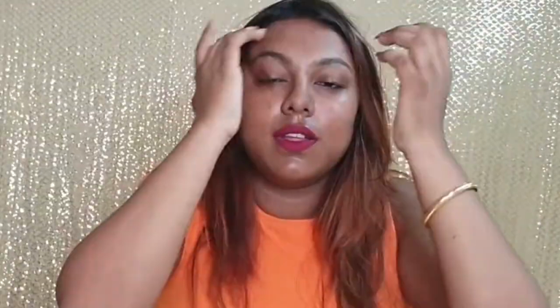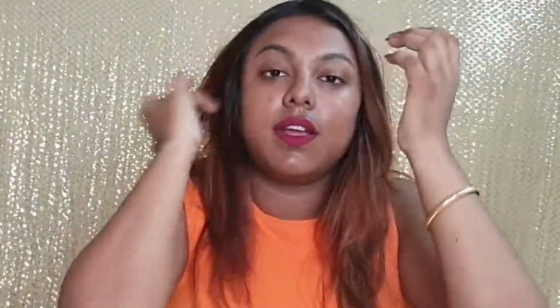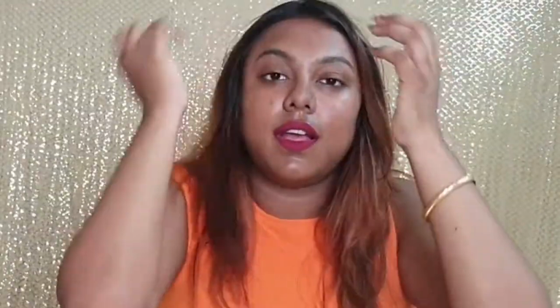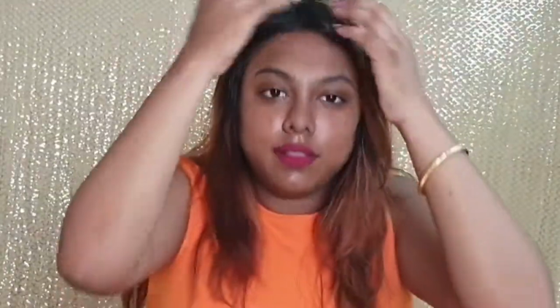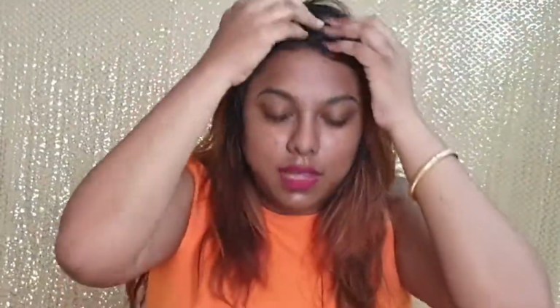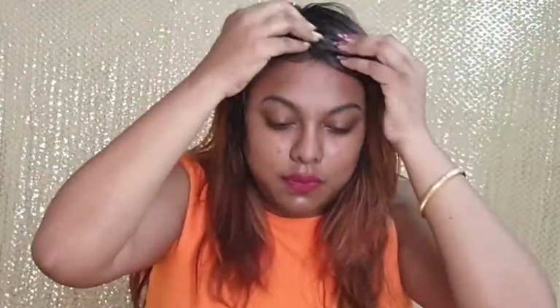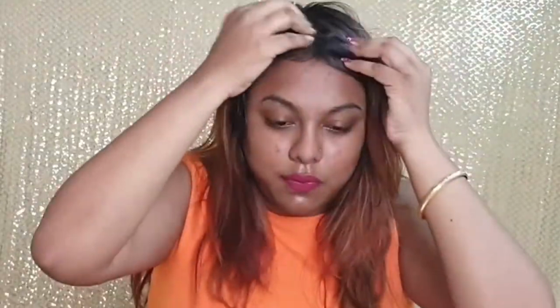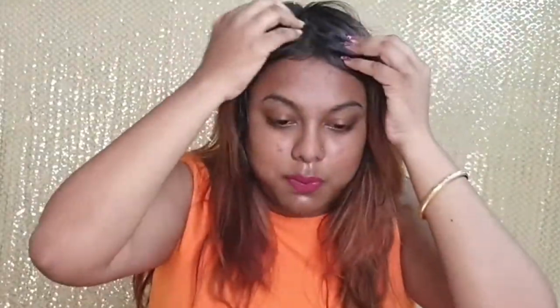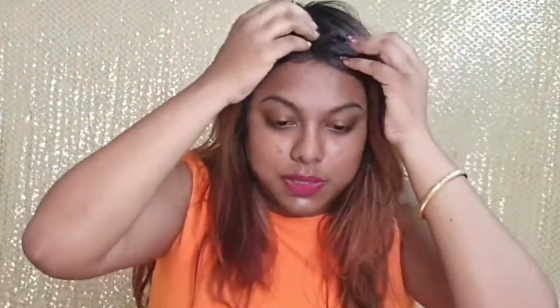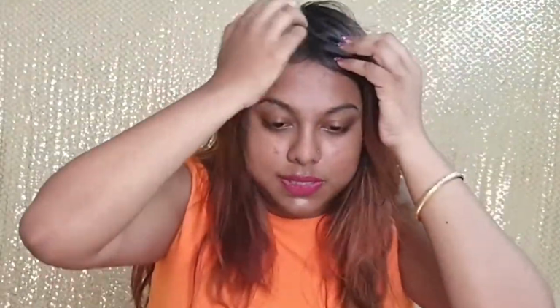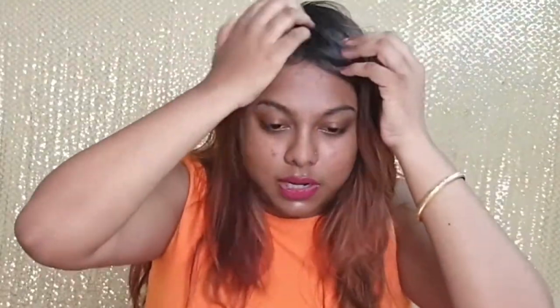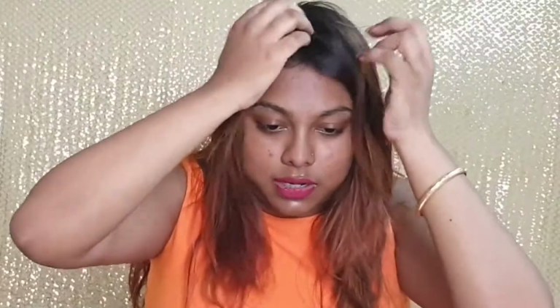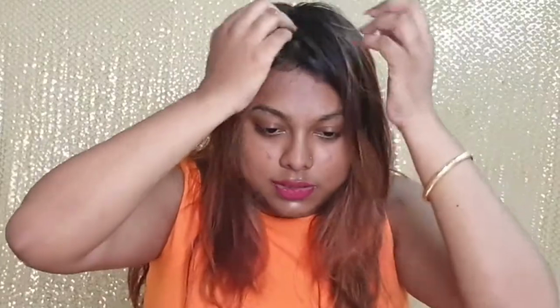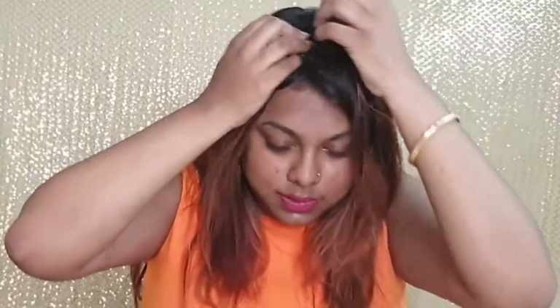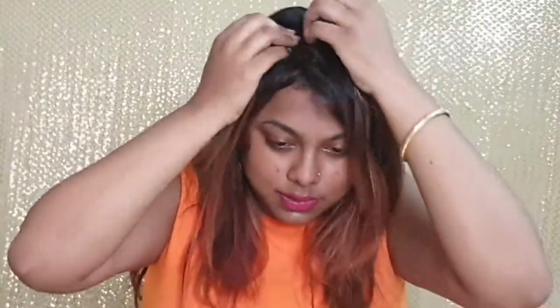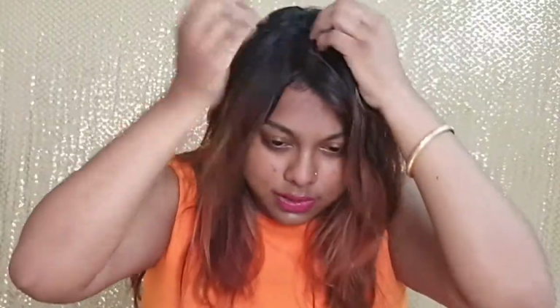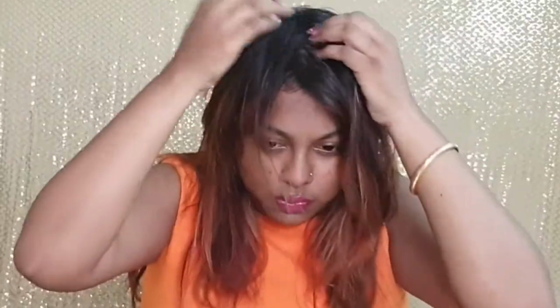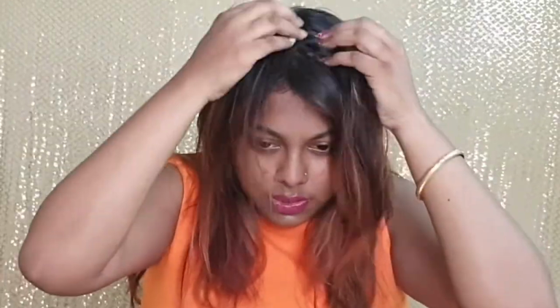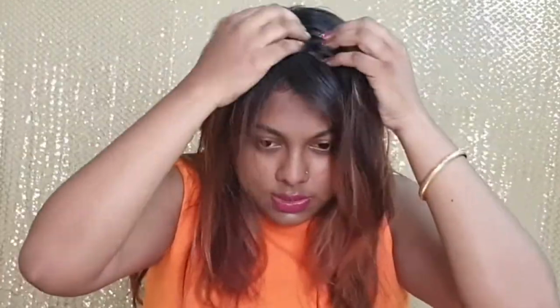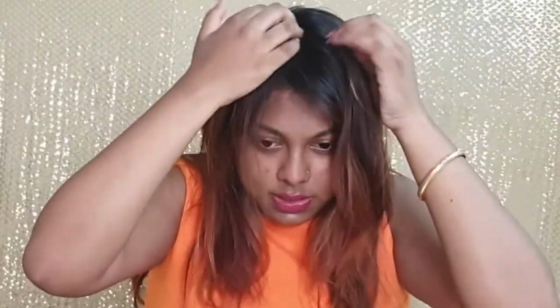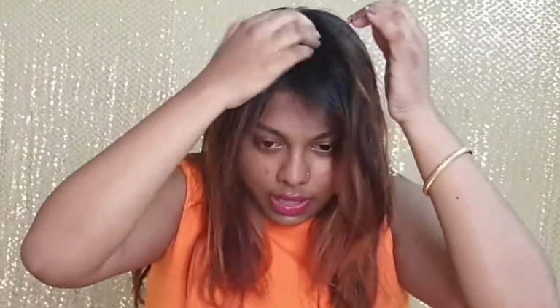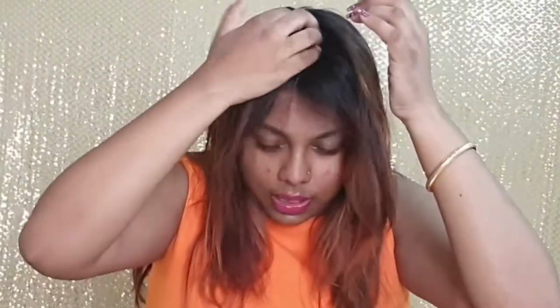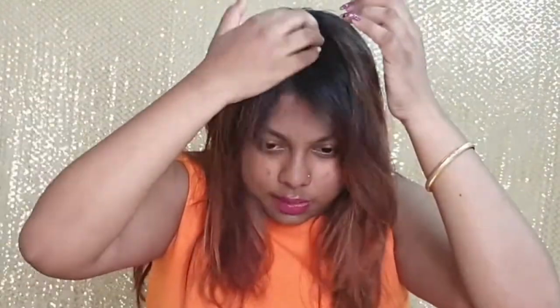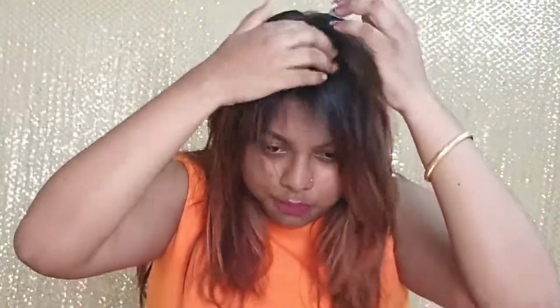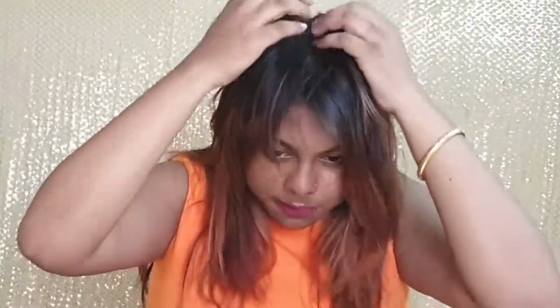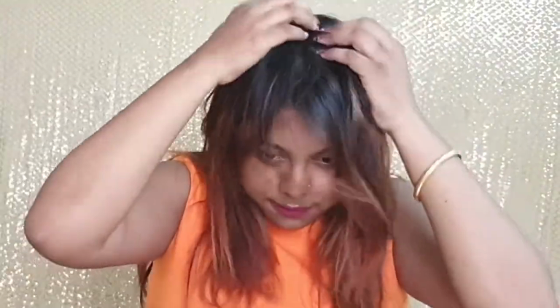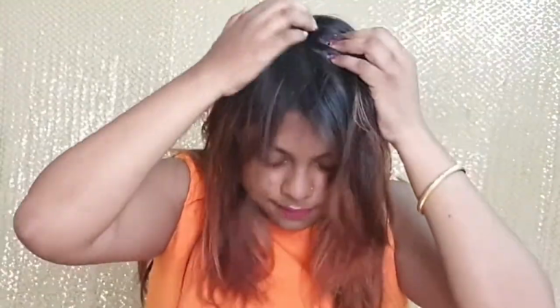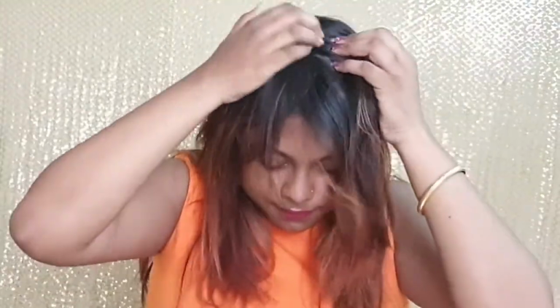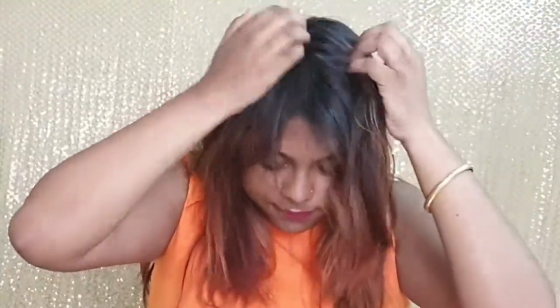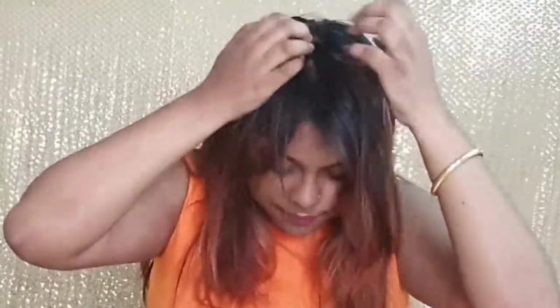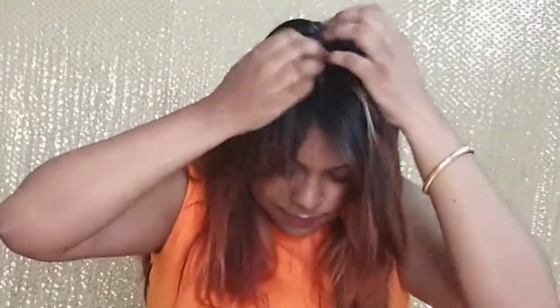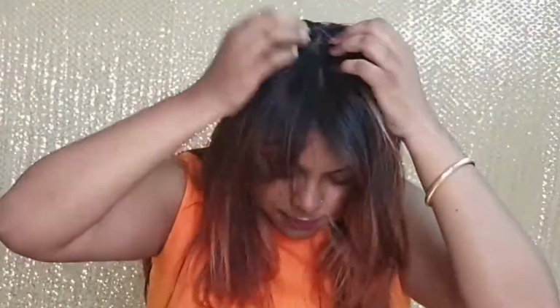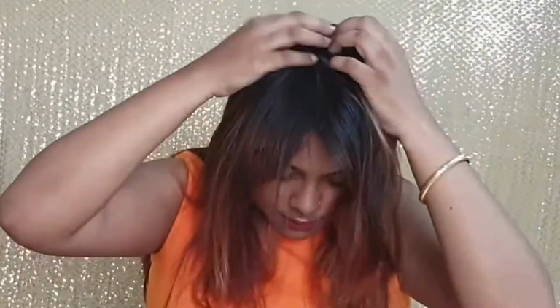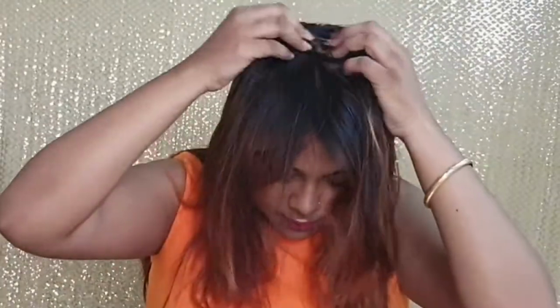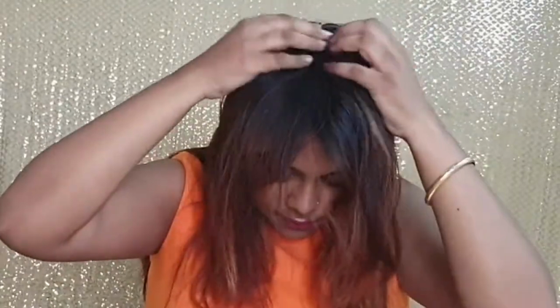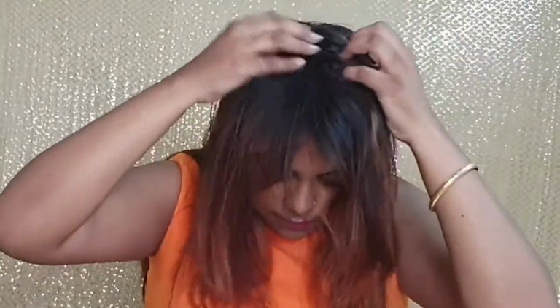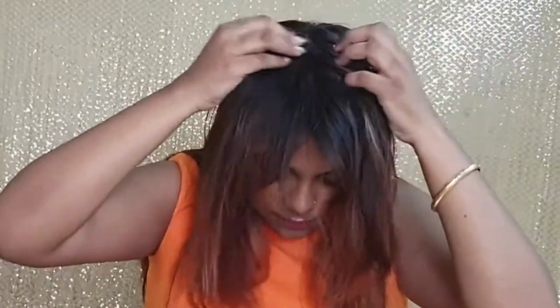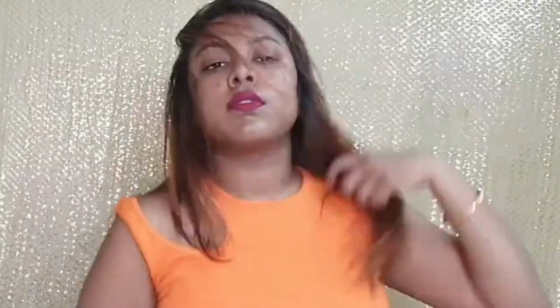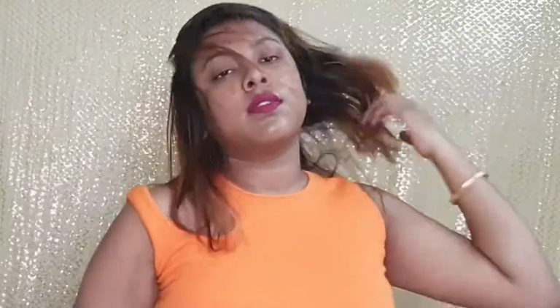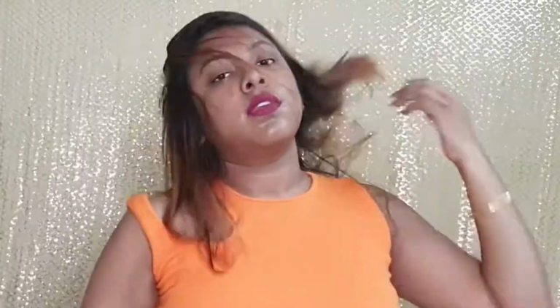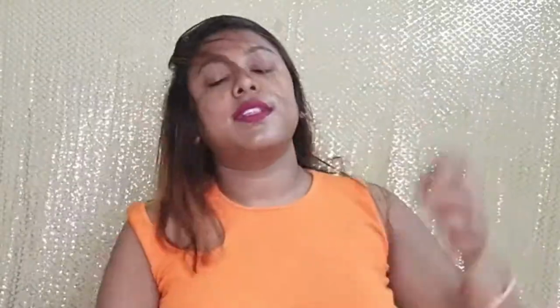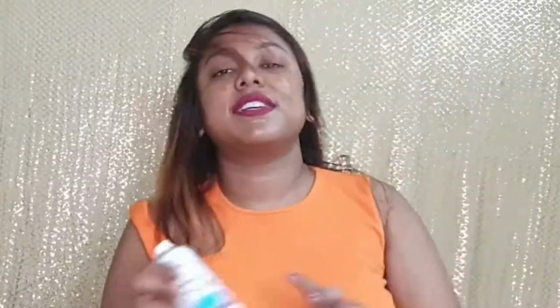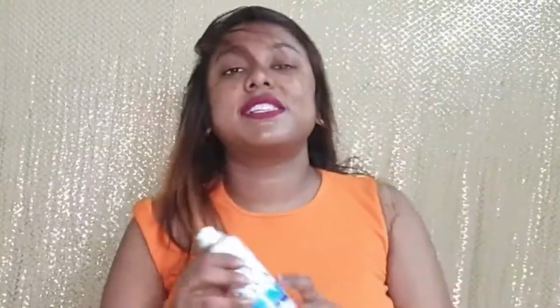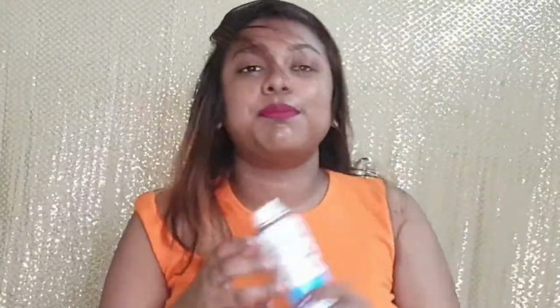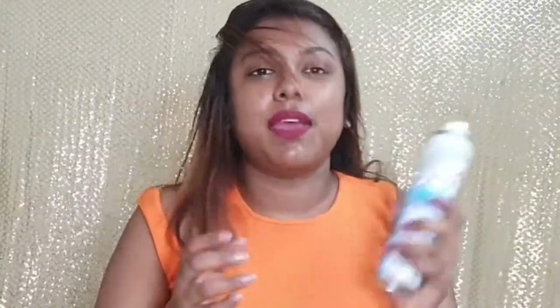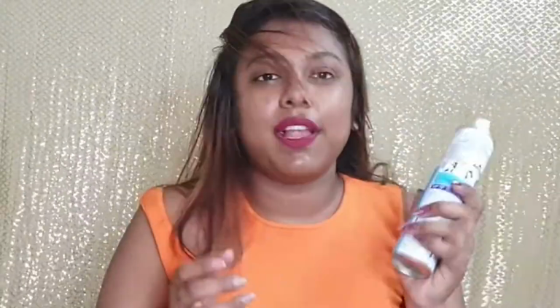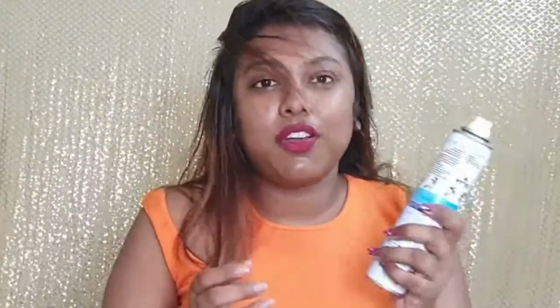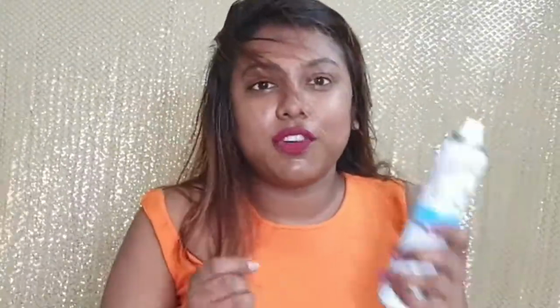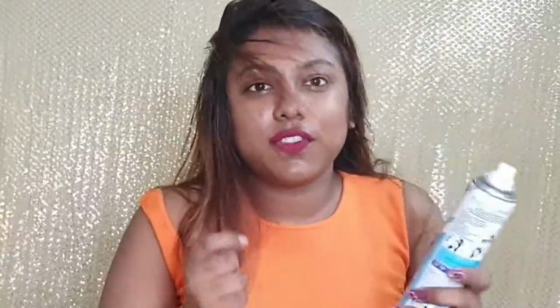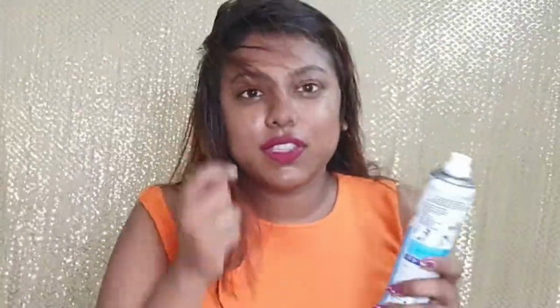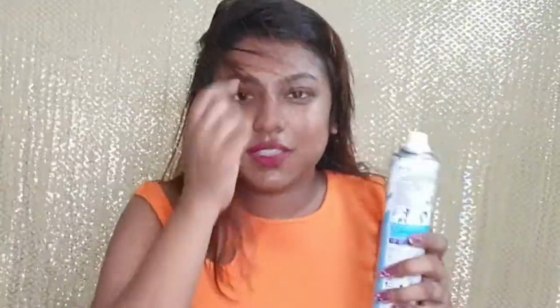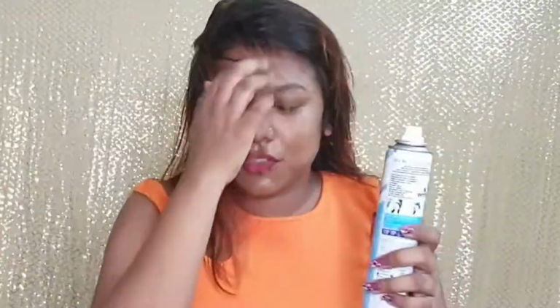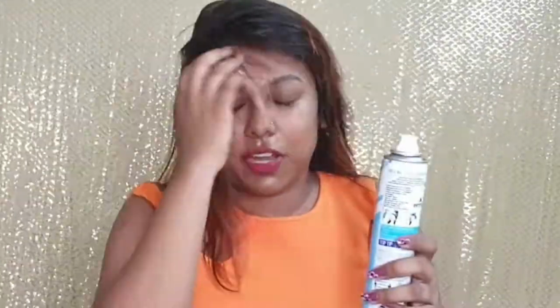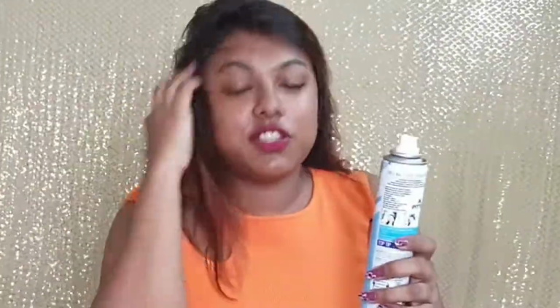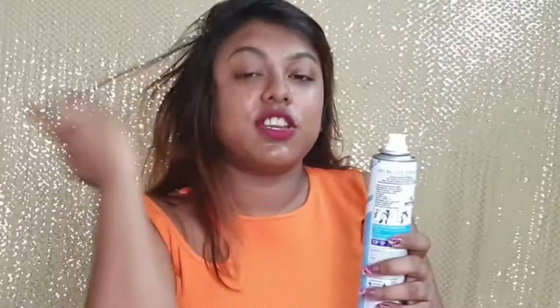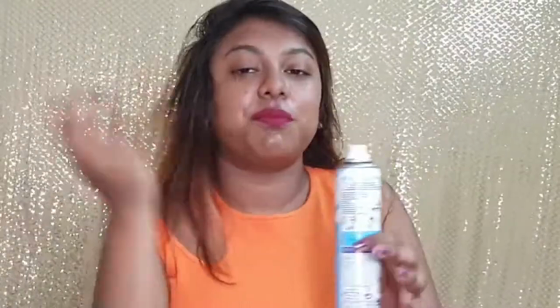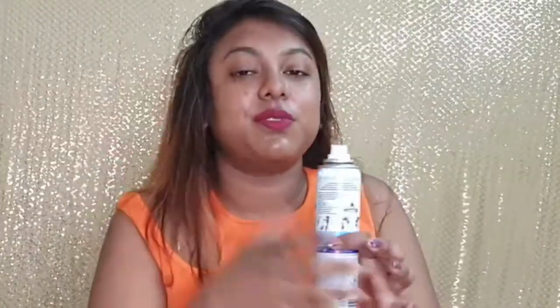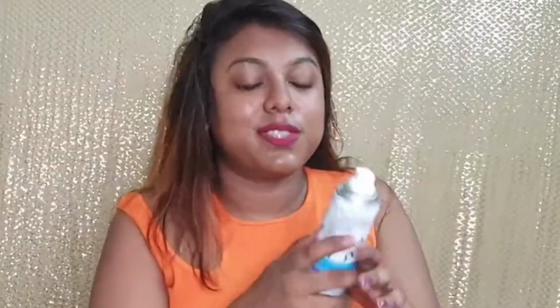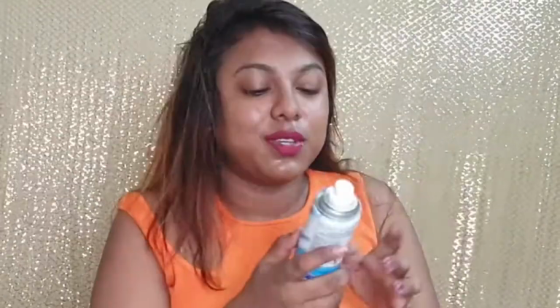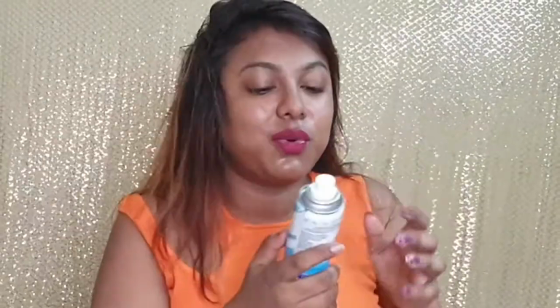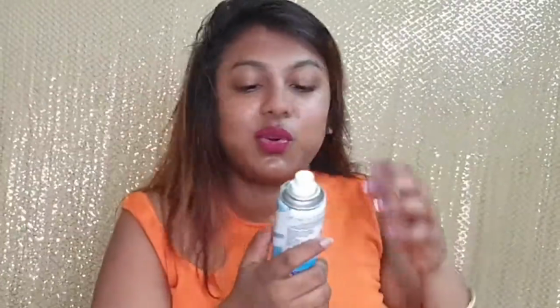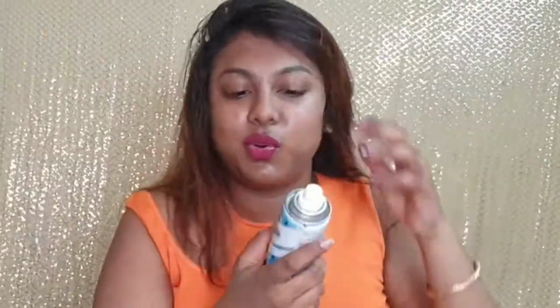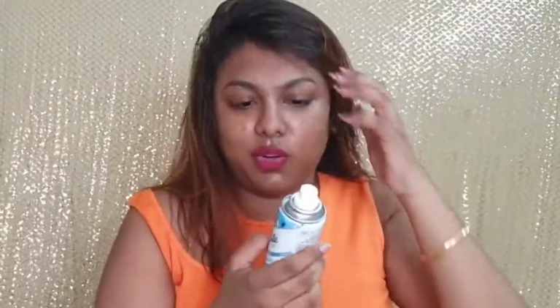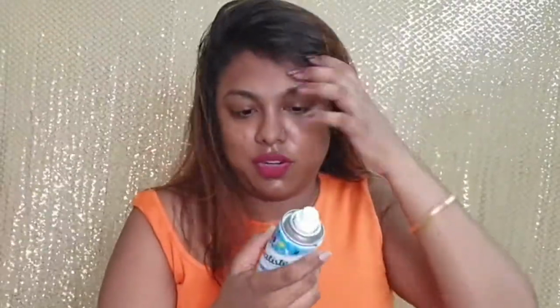Then you have to massage this into your scalp. The smell of this dry shampoo is really nice.